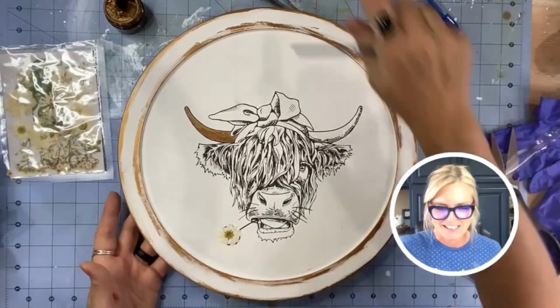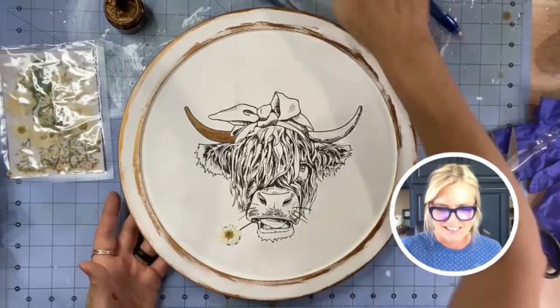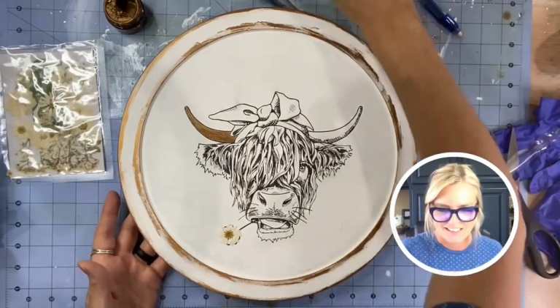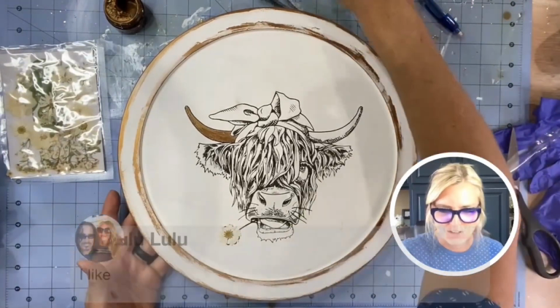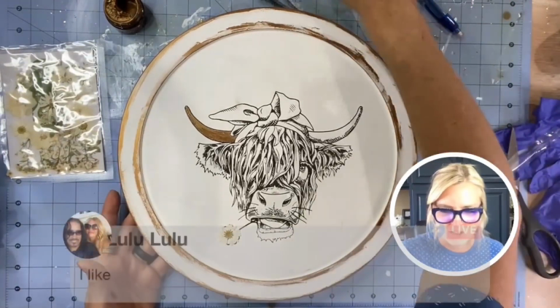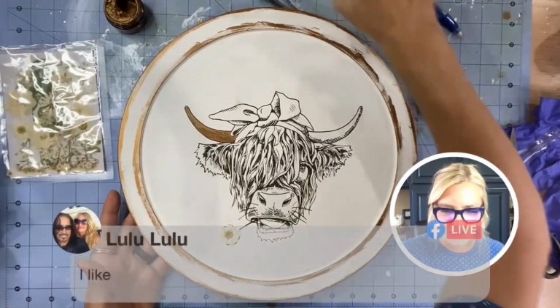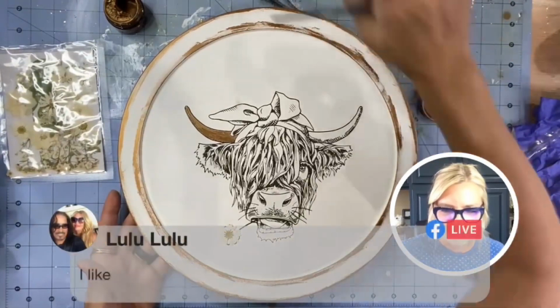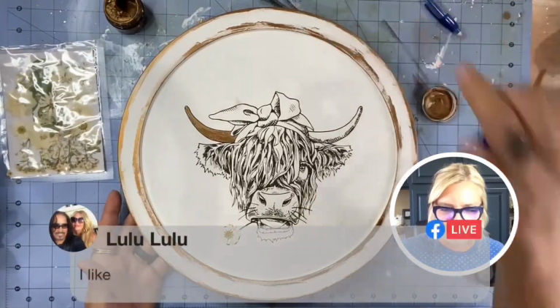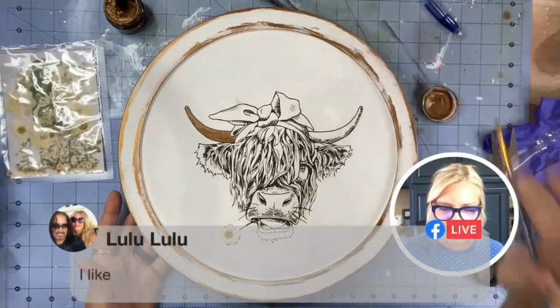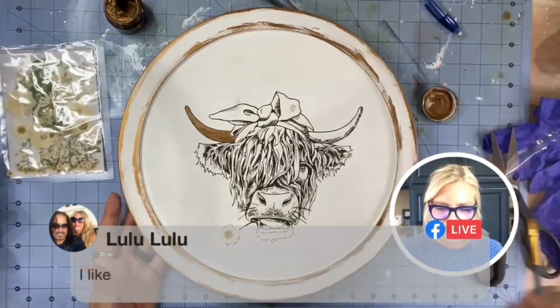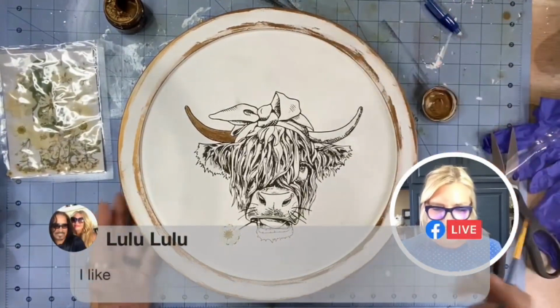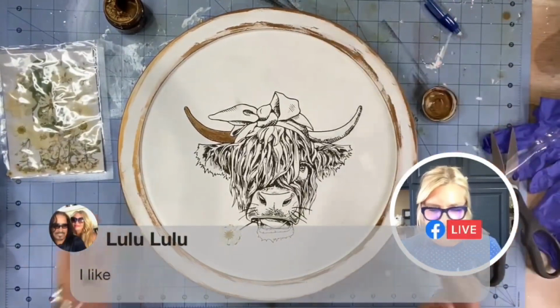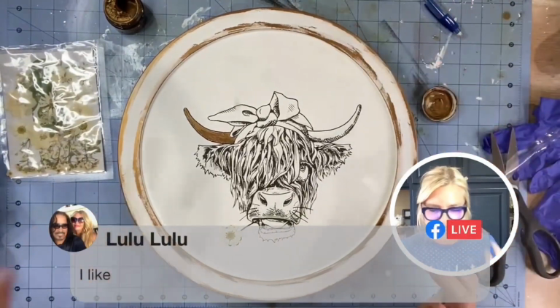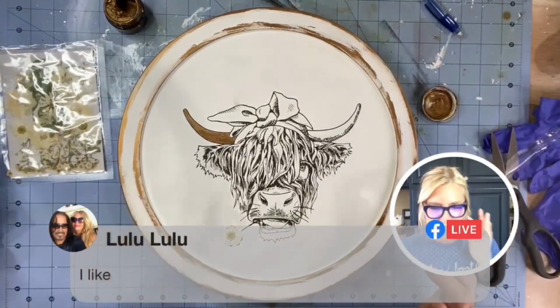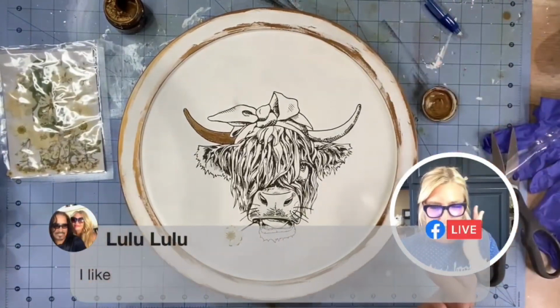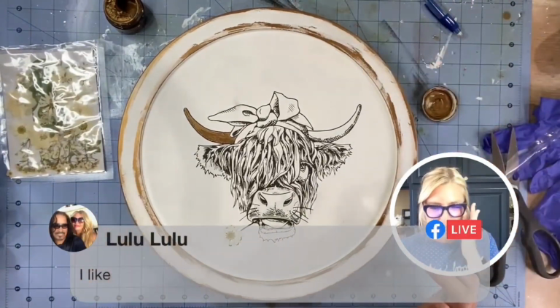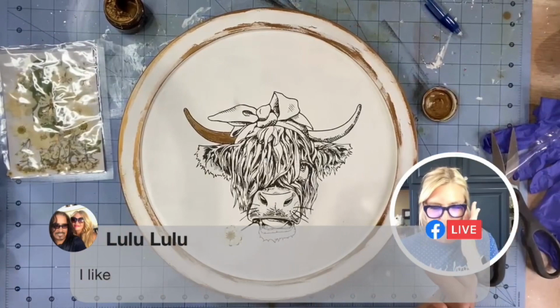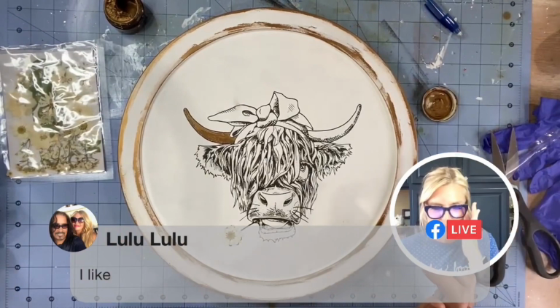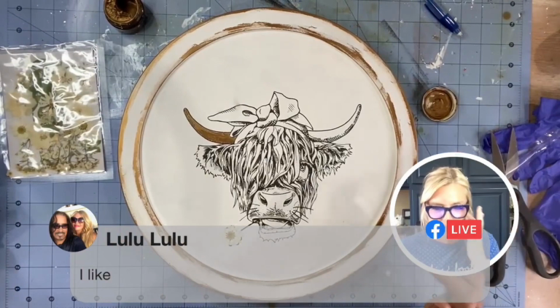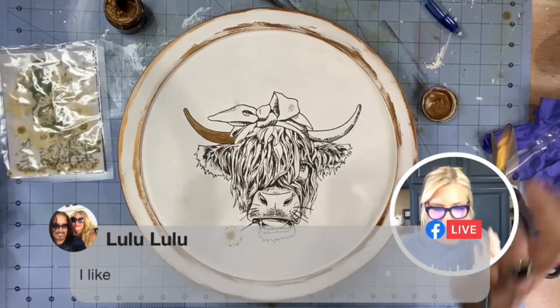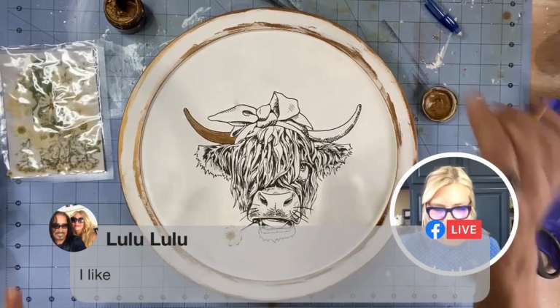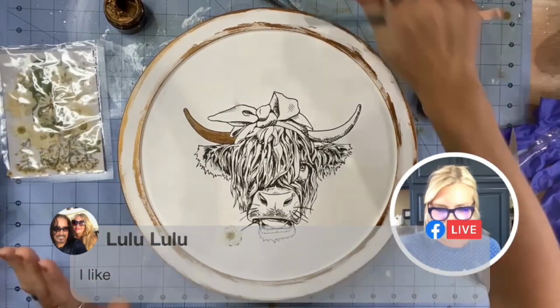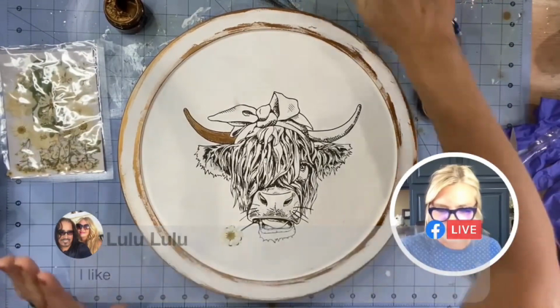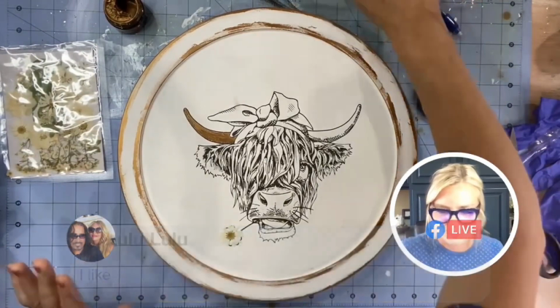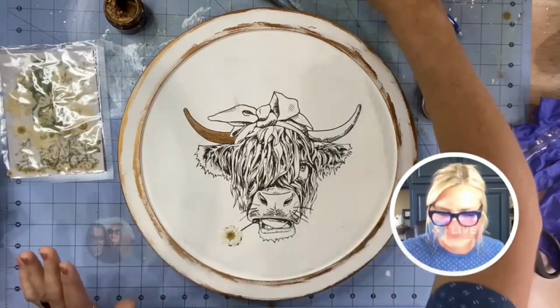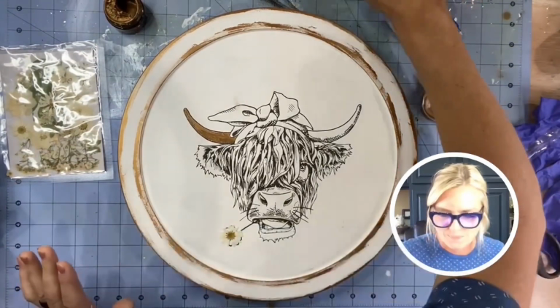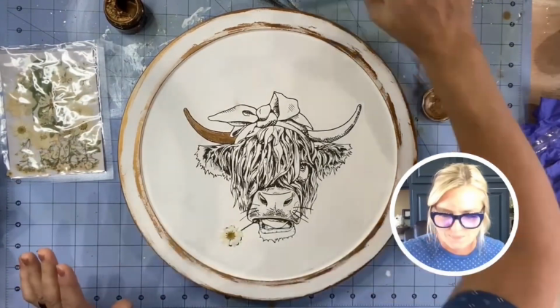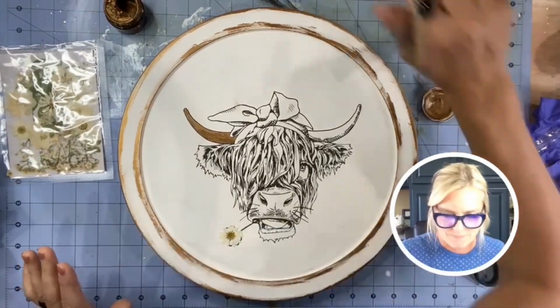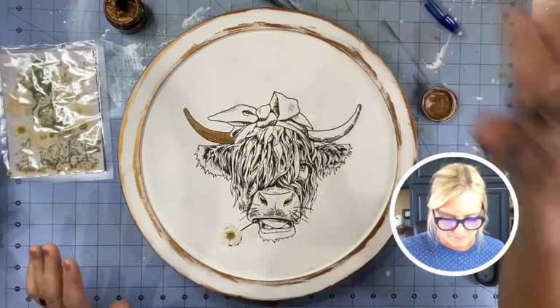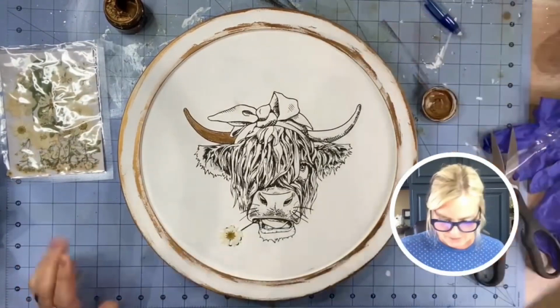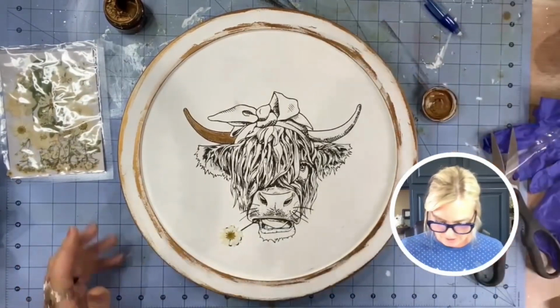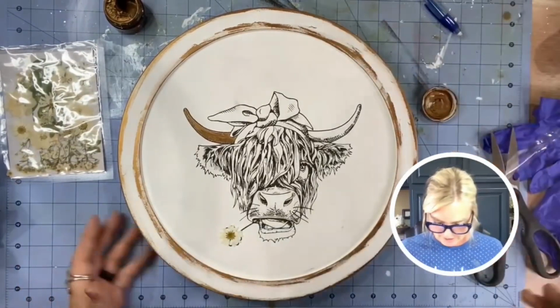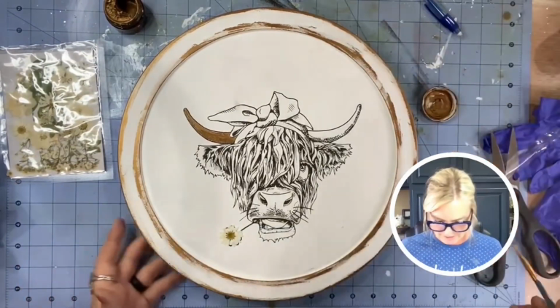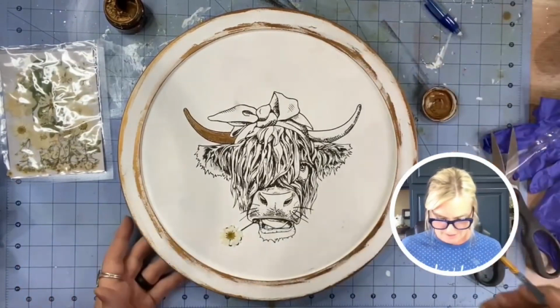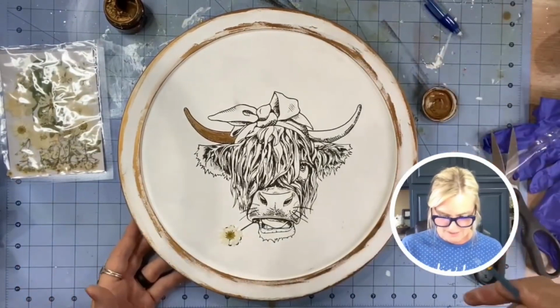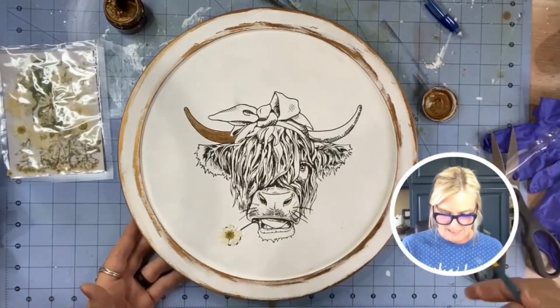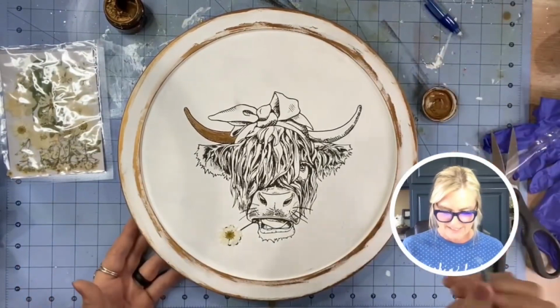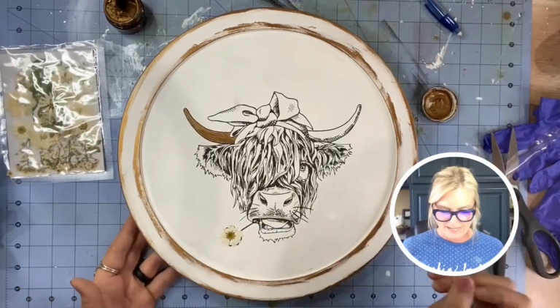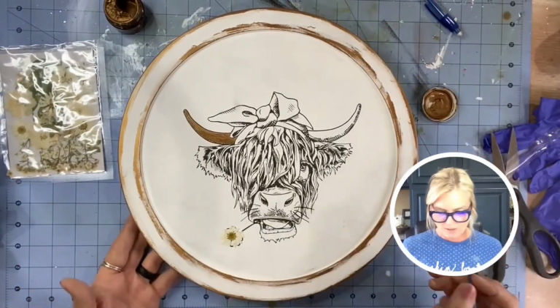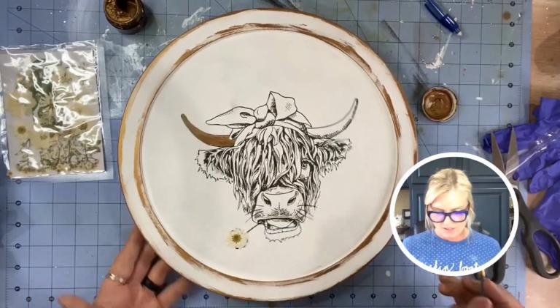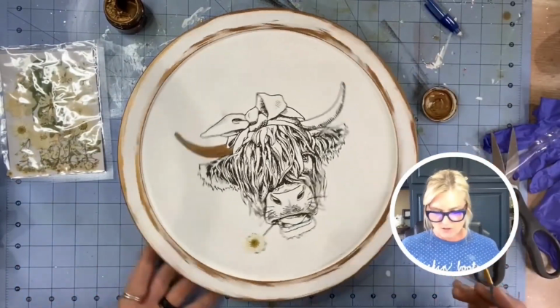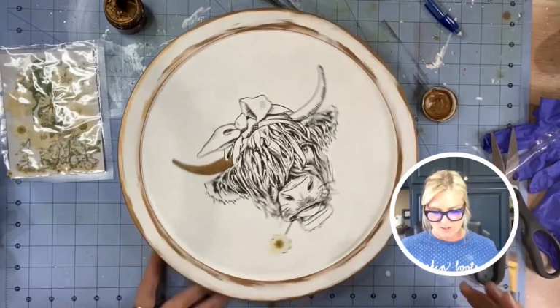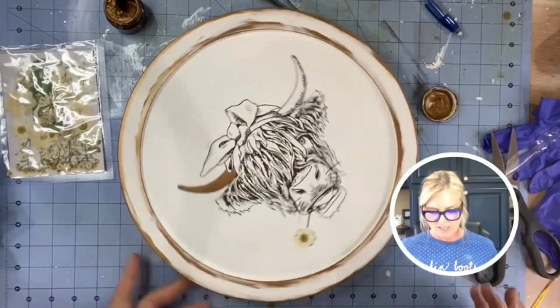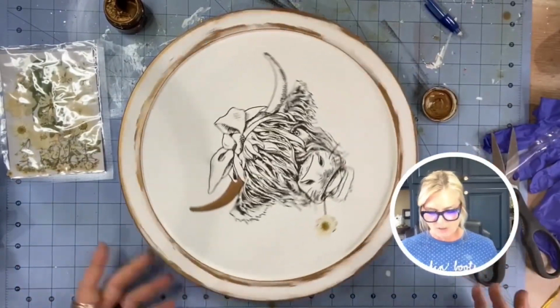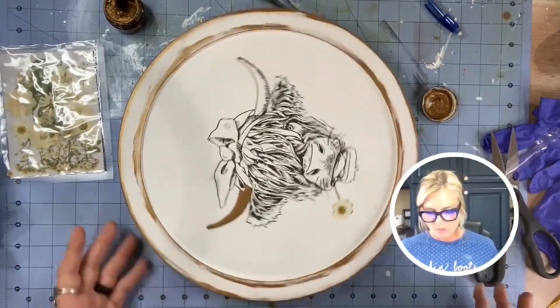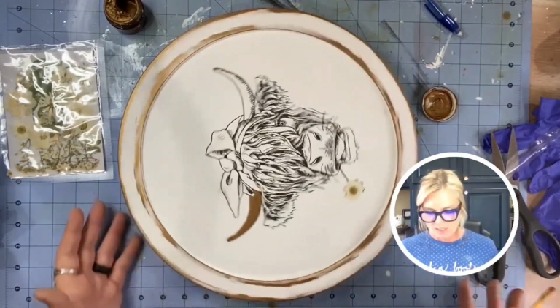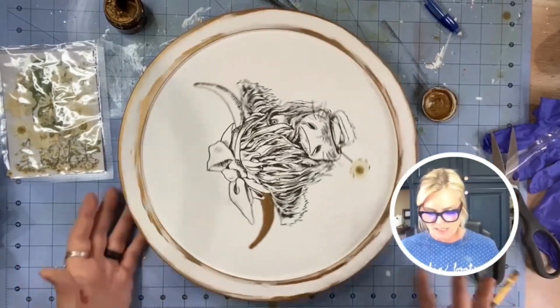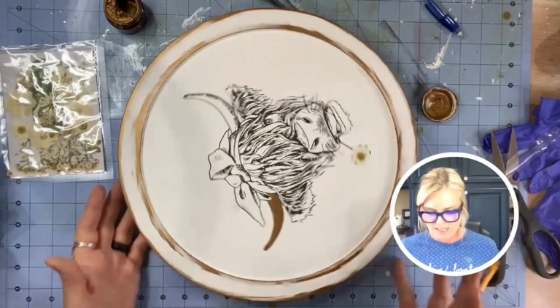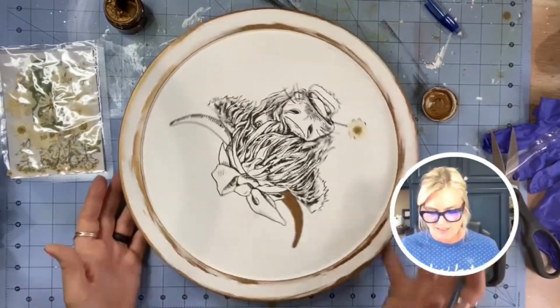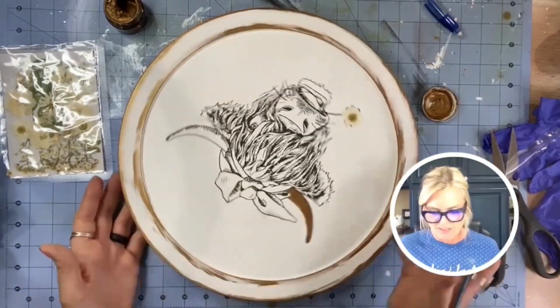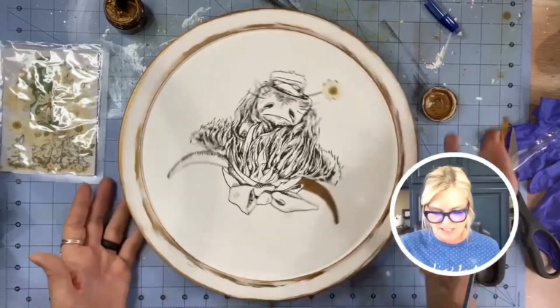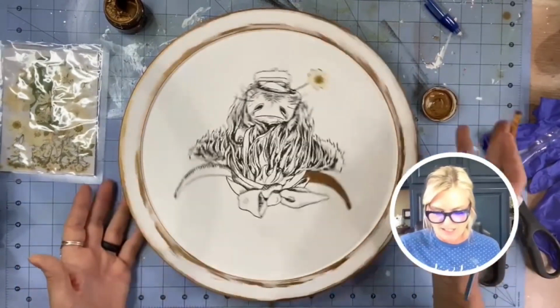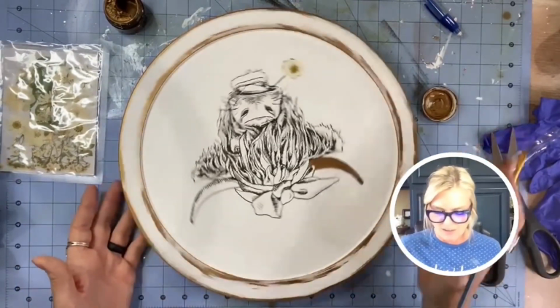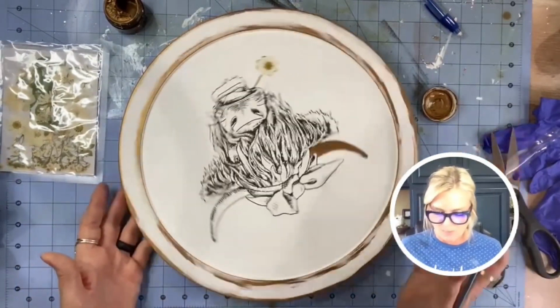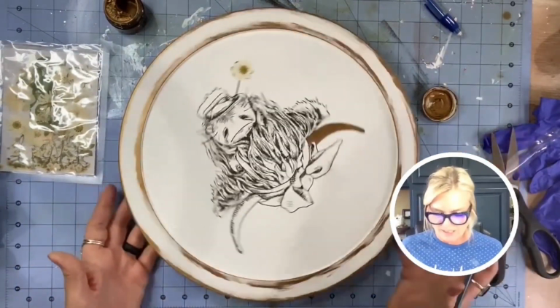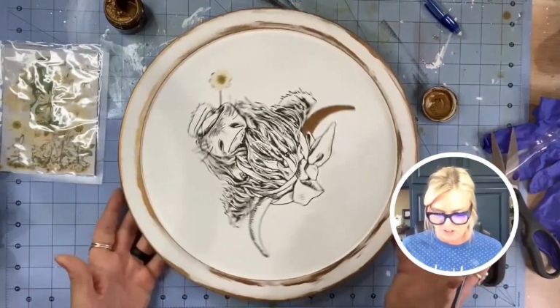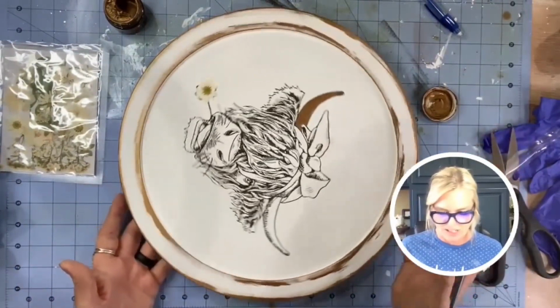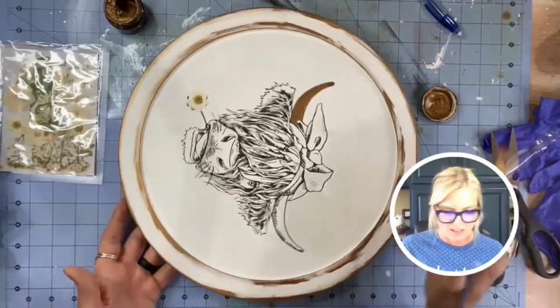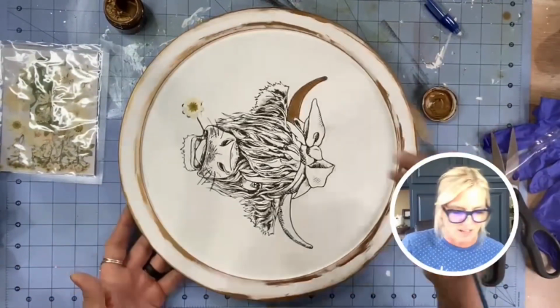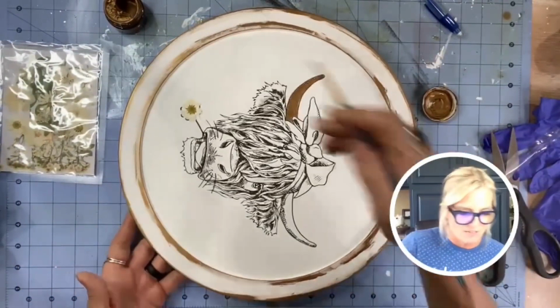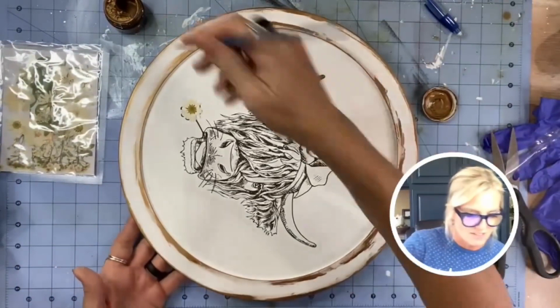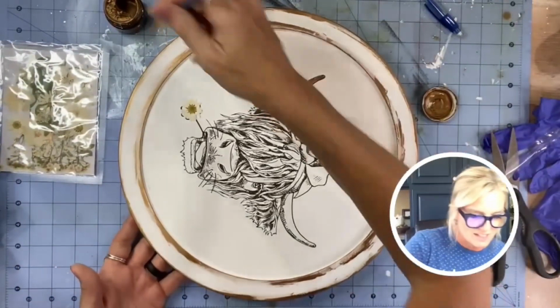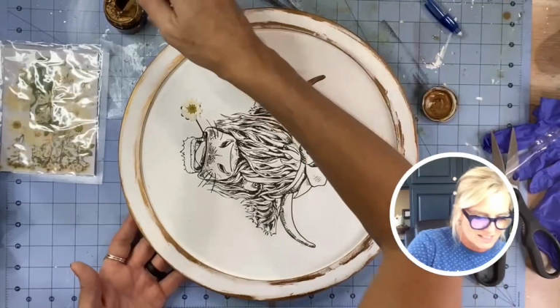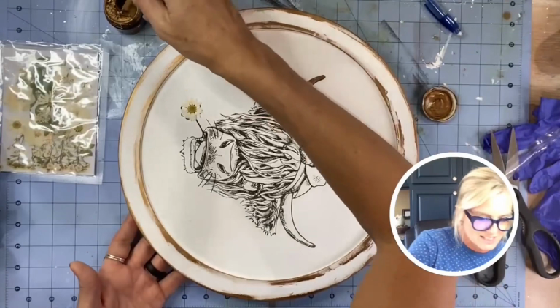I love this — my niece is getting married in May. I should probably make her one like this and put her new last name on it. I think she would just absolutely love this.